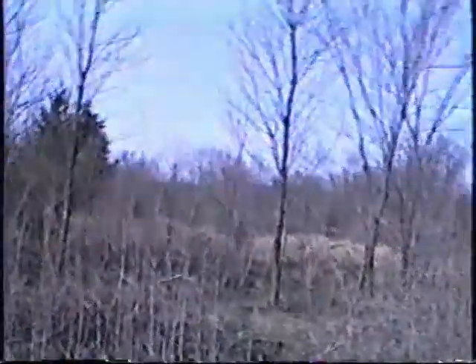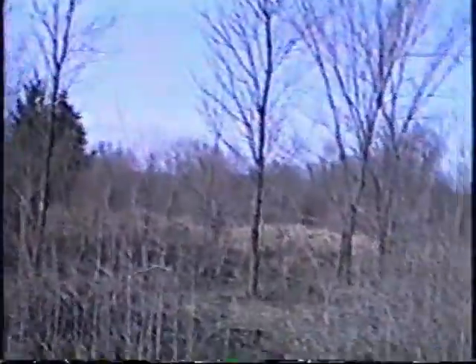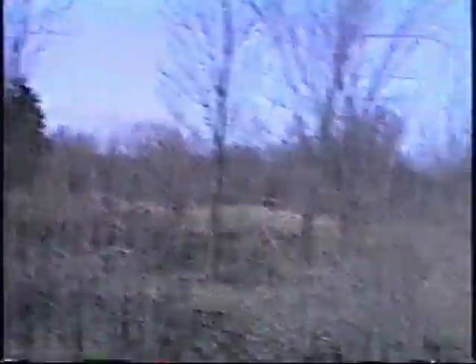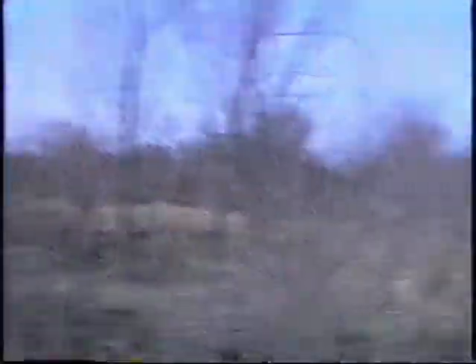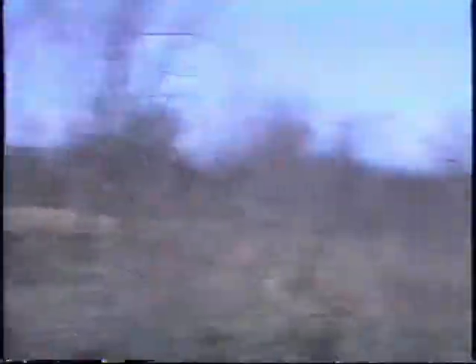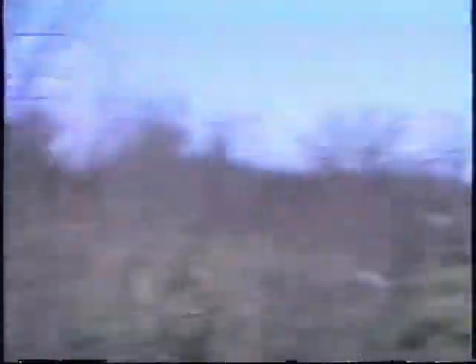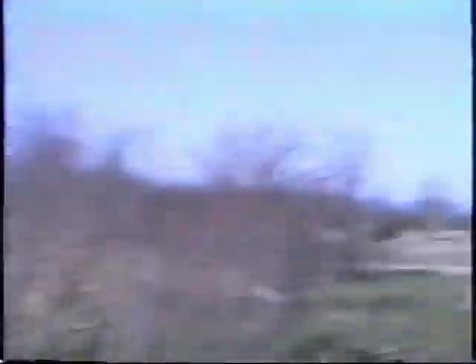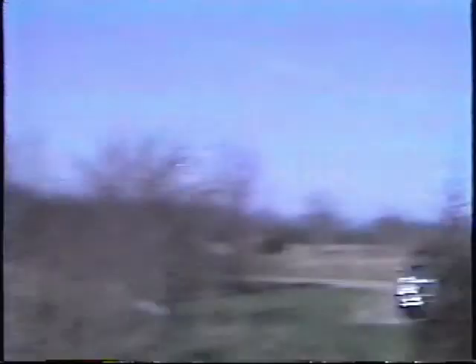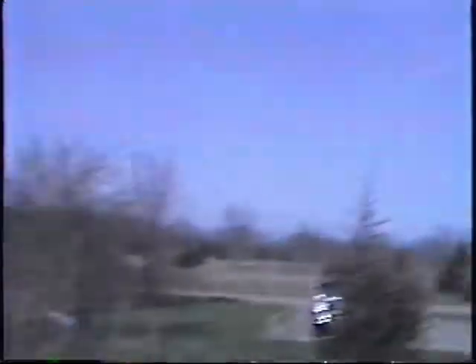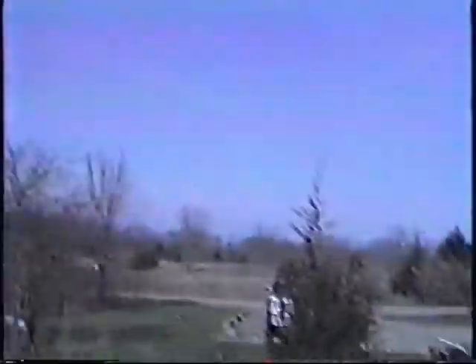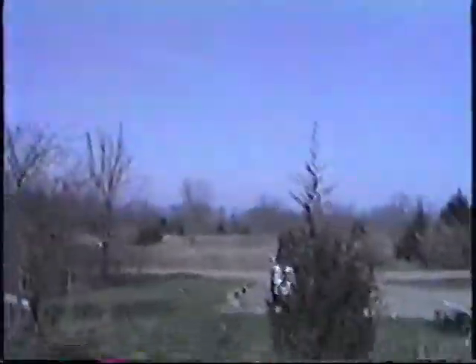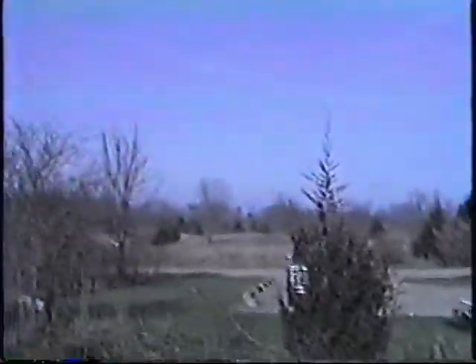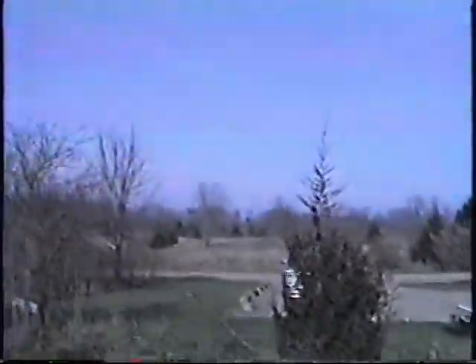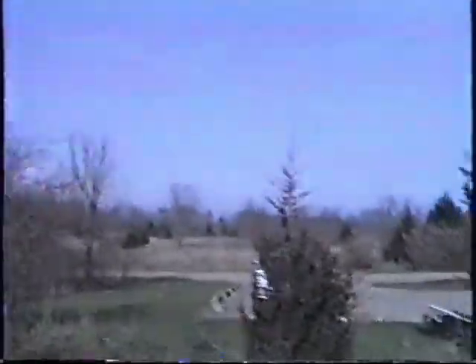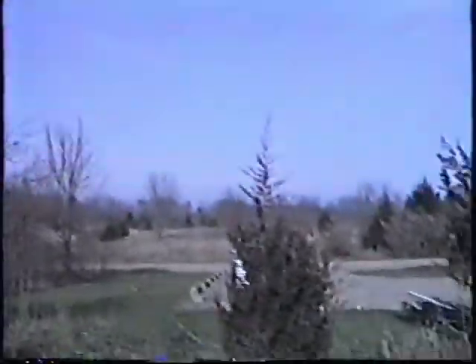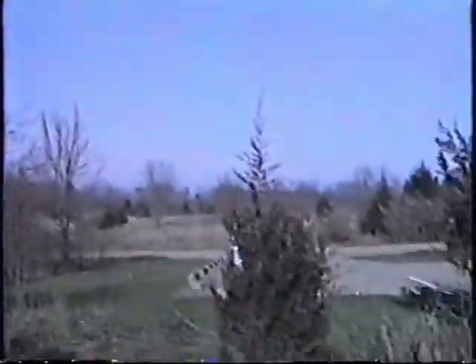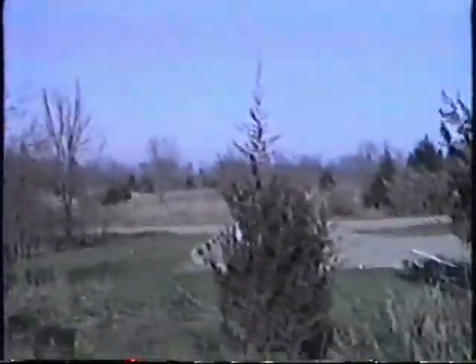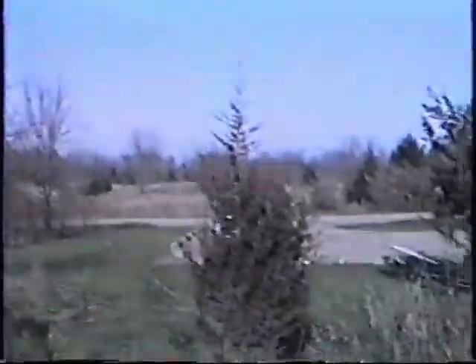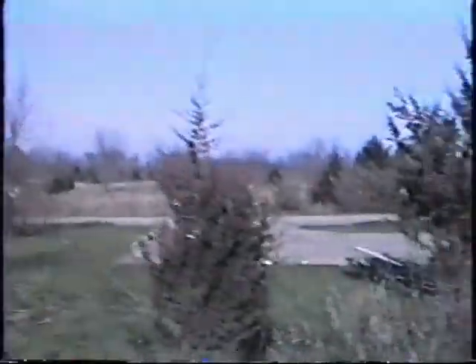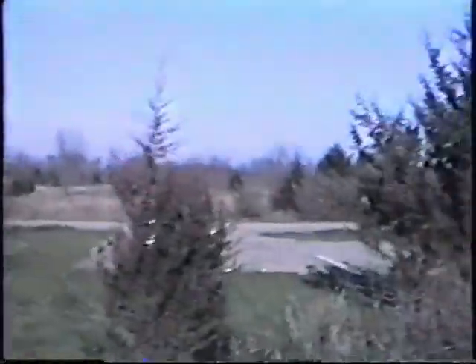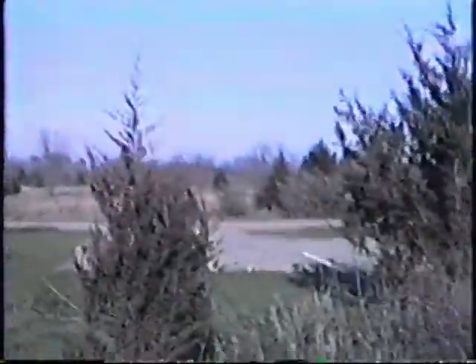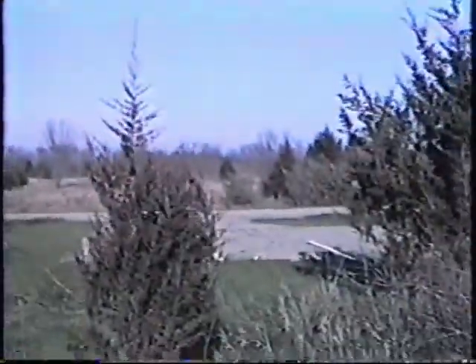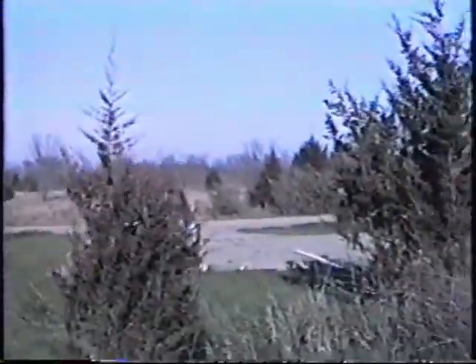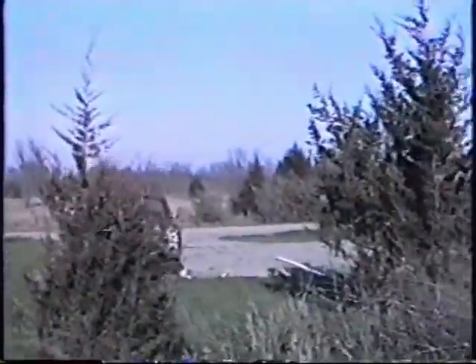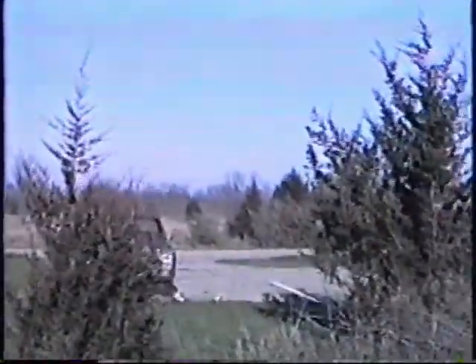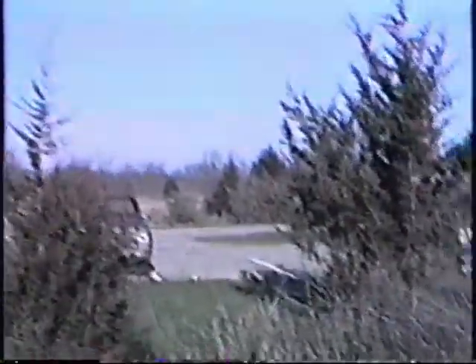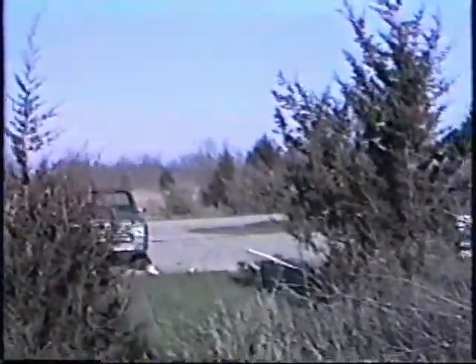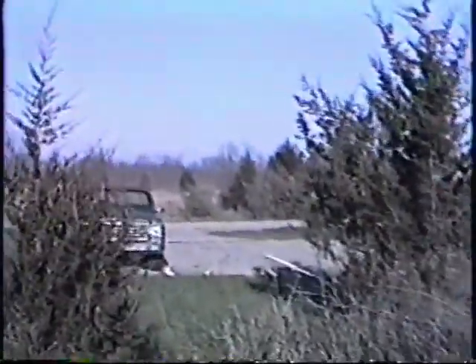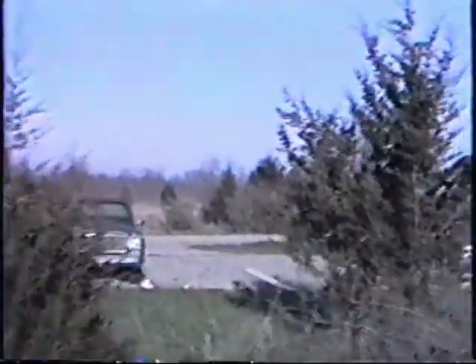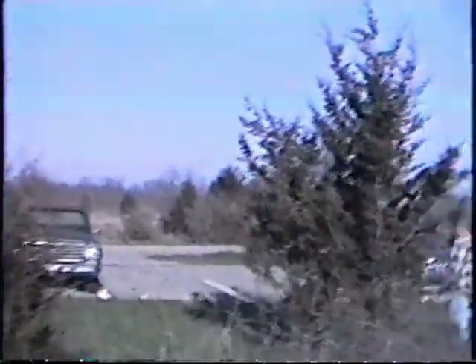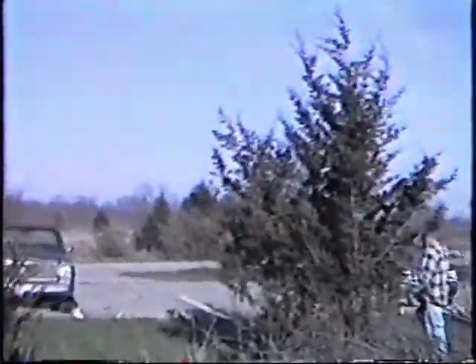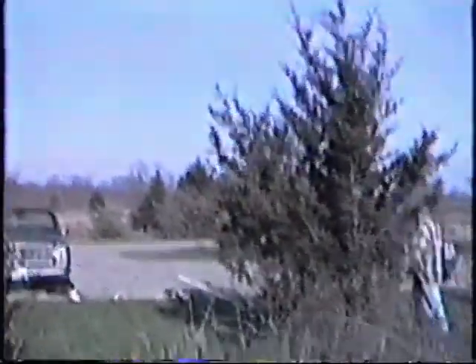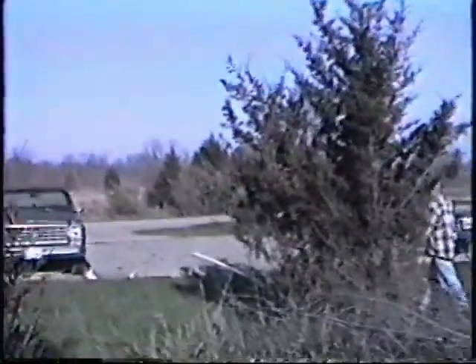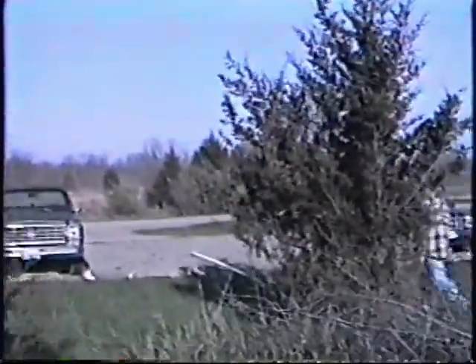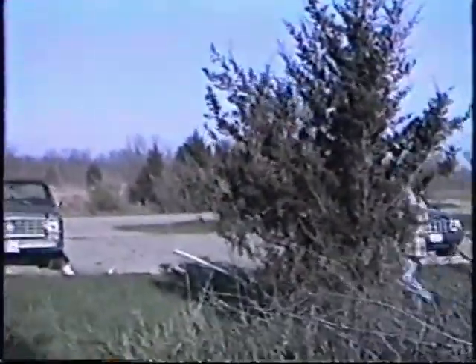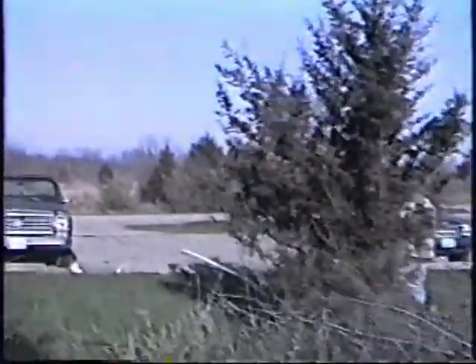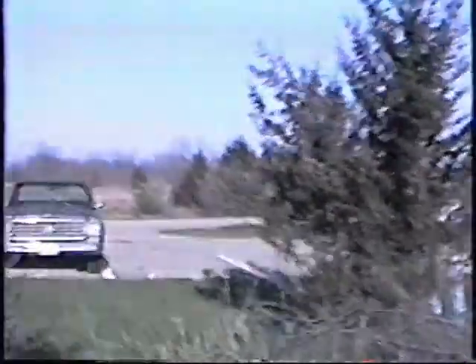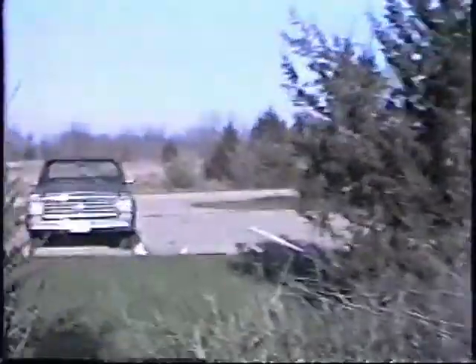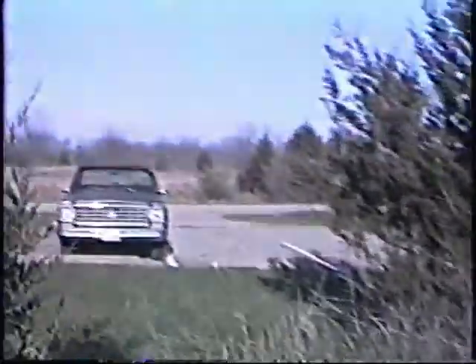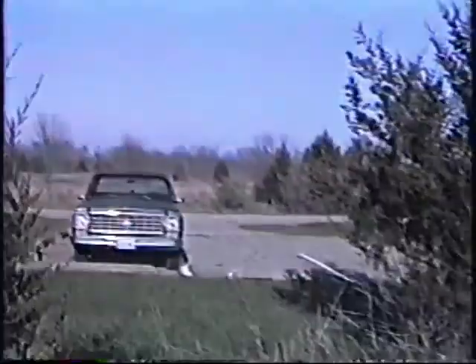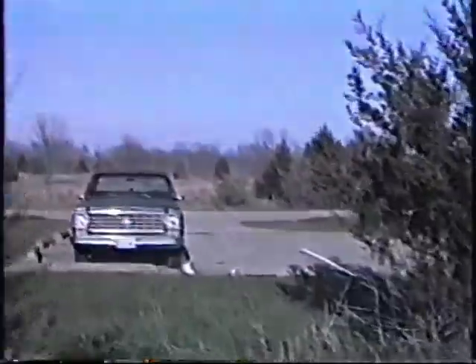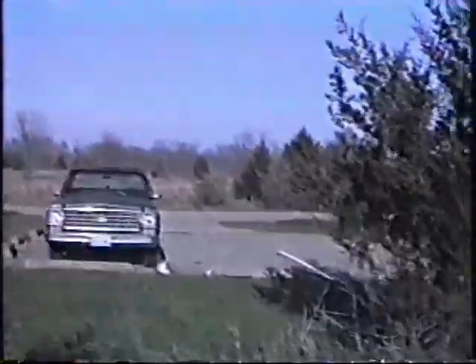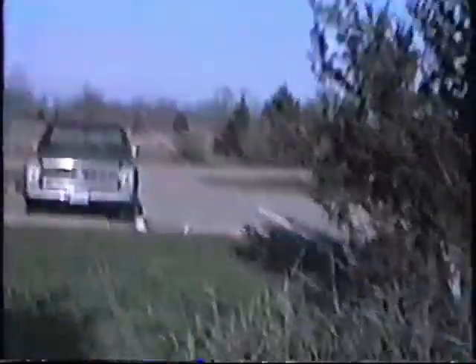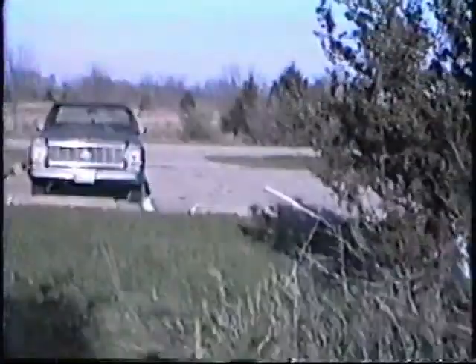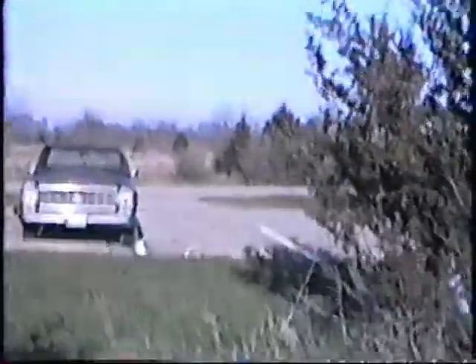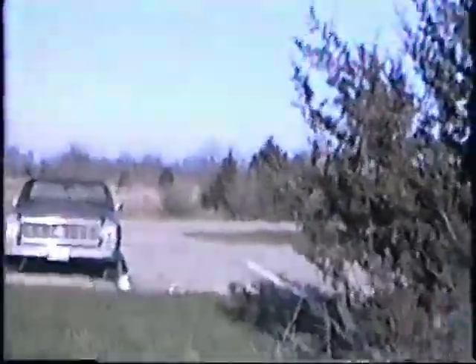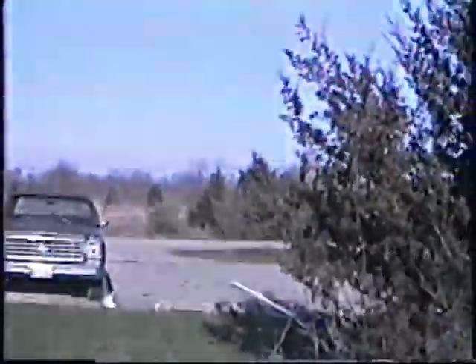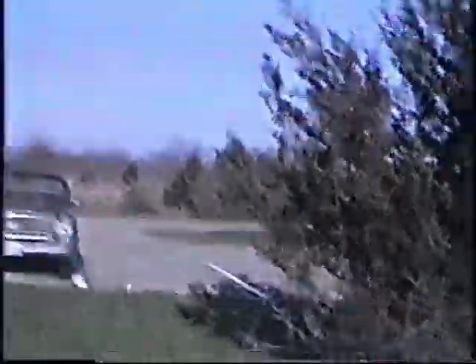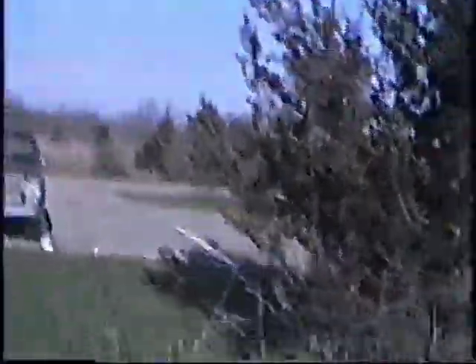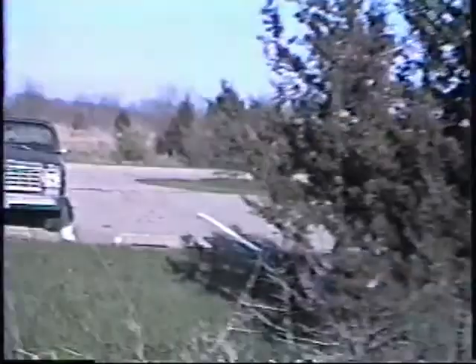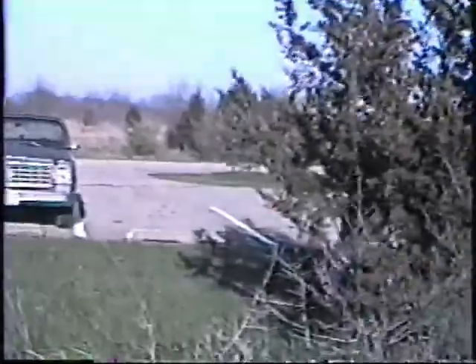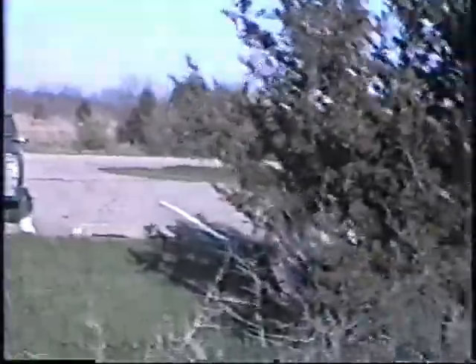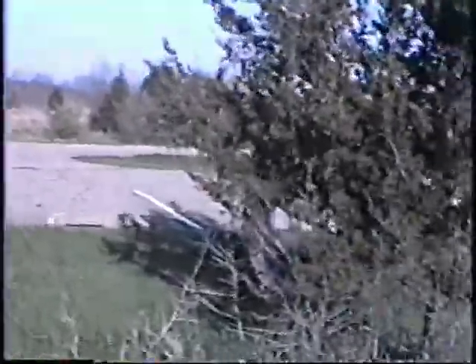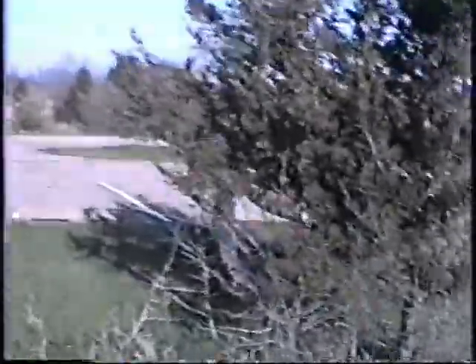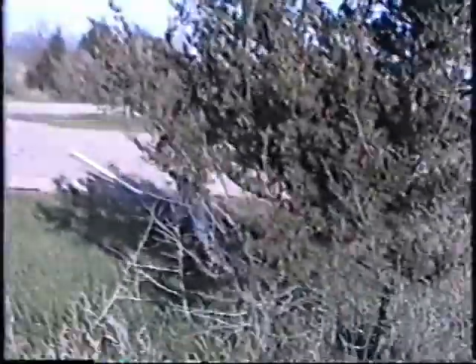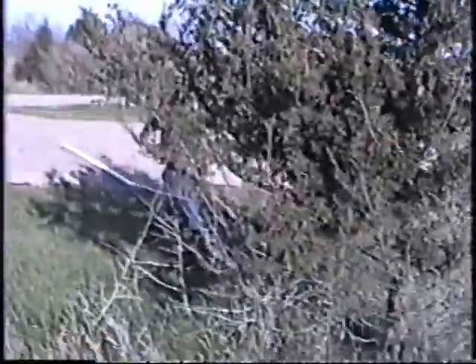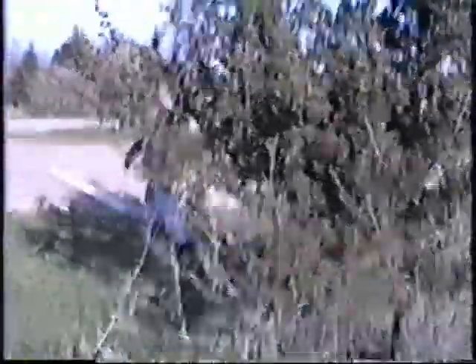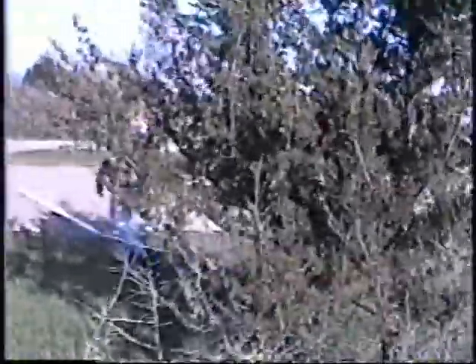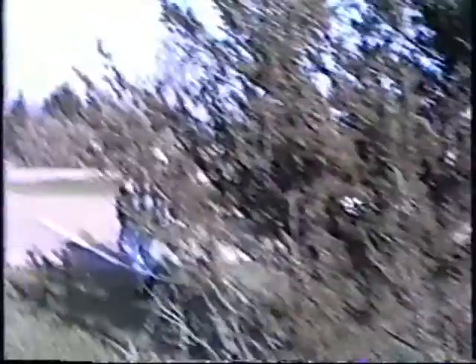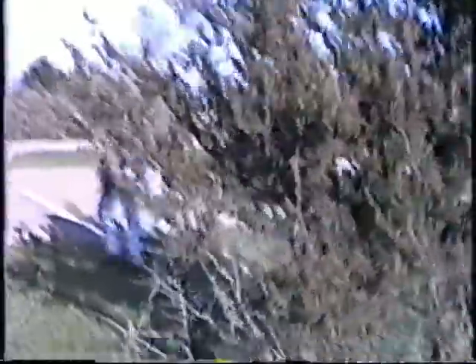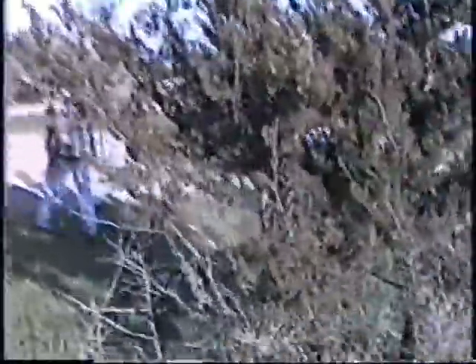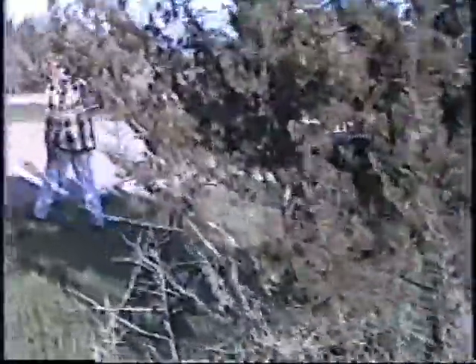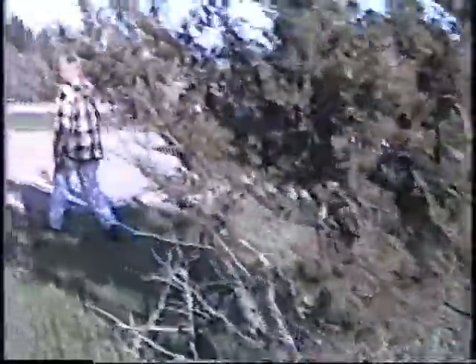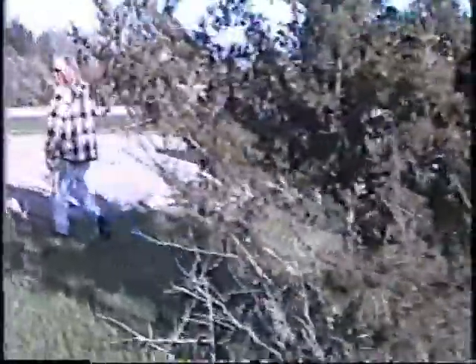Walk back out to the parking lot, get yourself another Gatorade or whatever you have in the car.